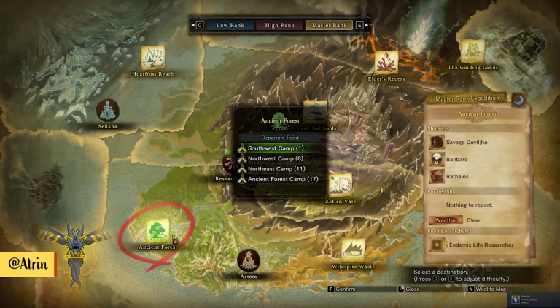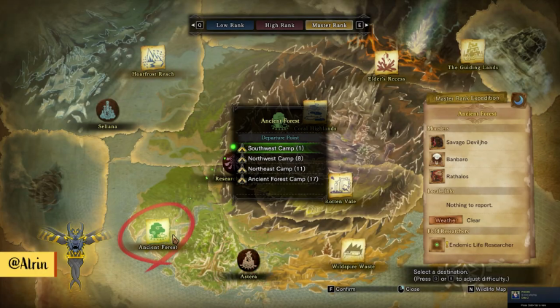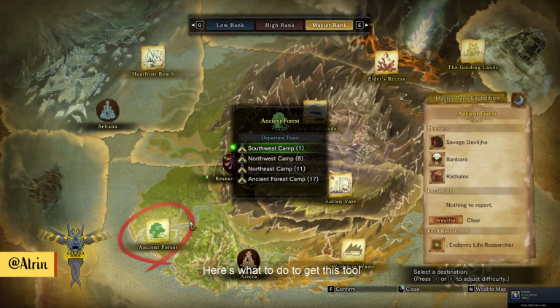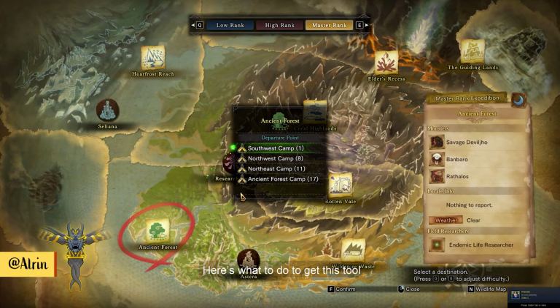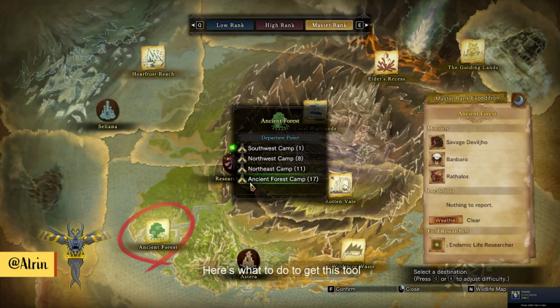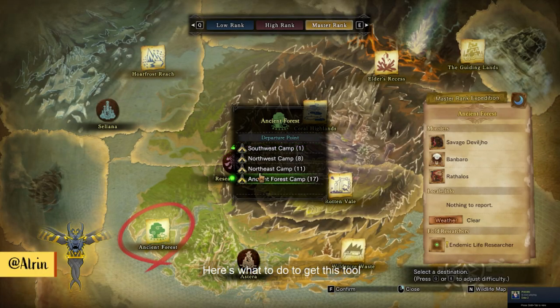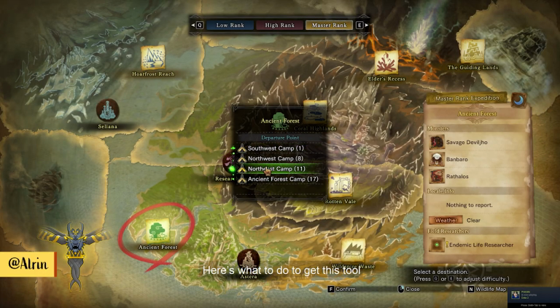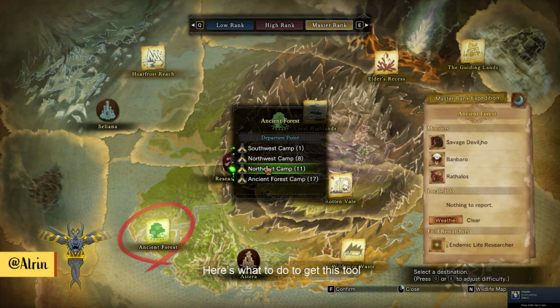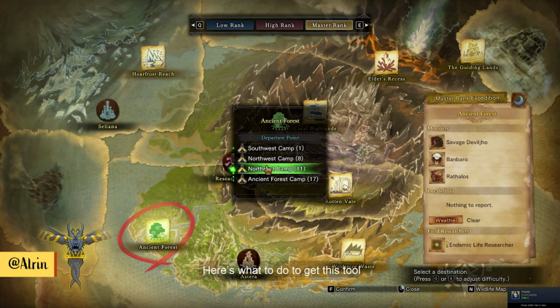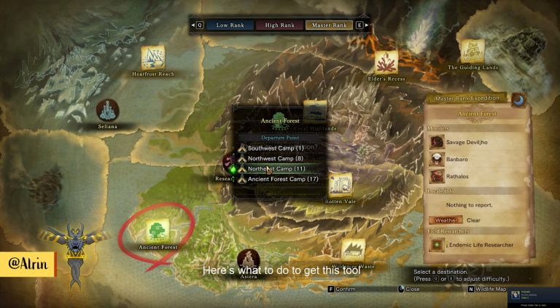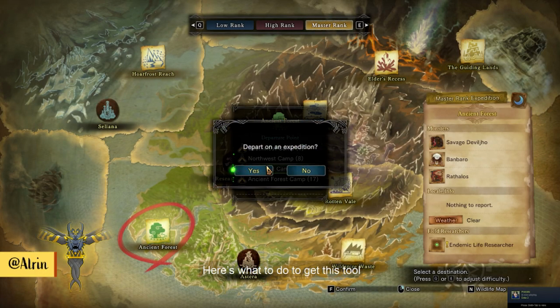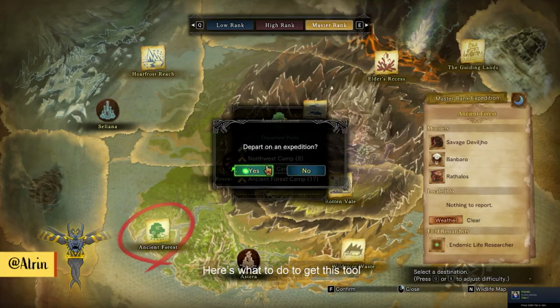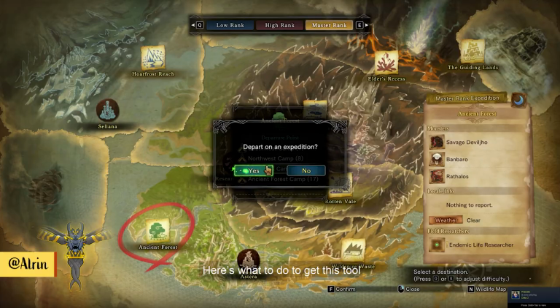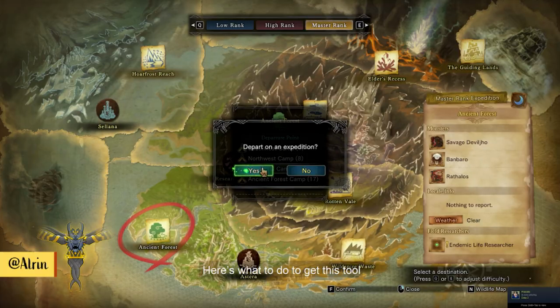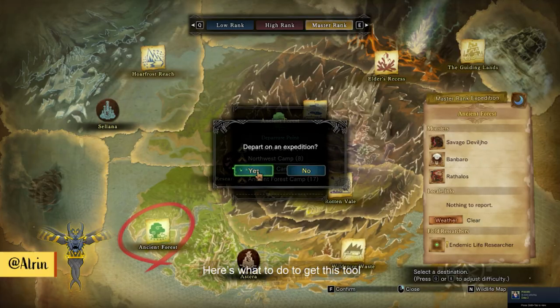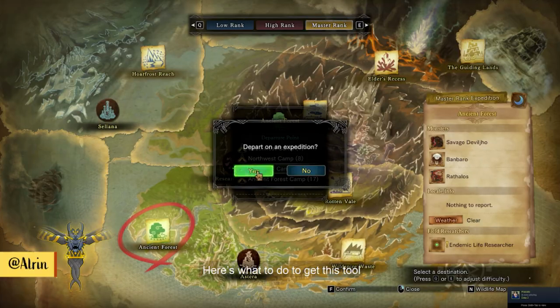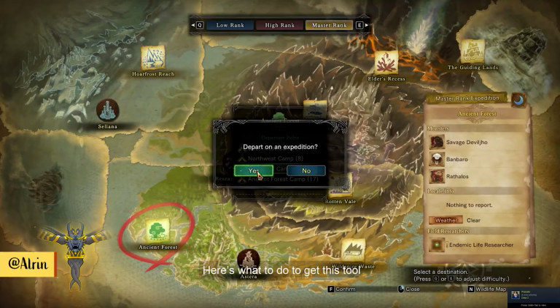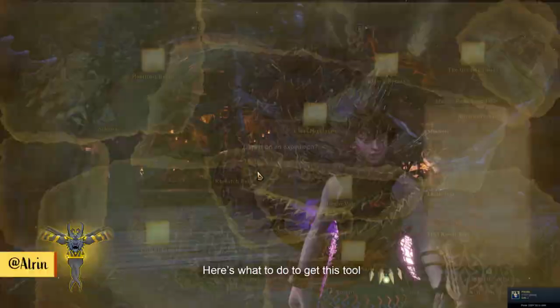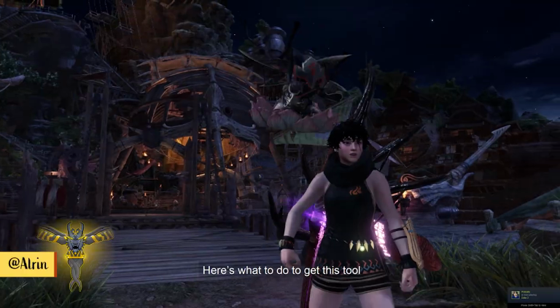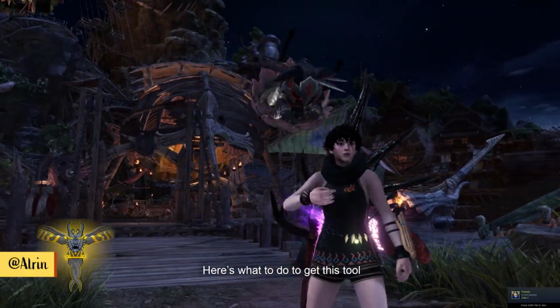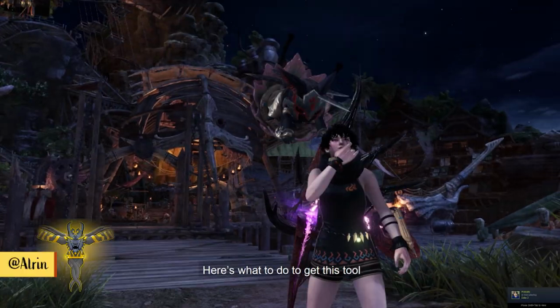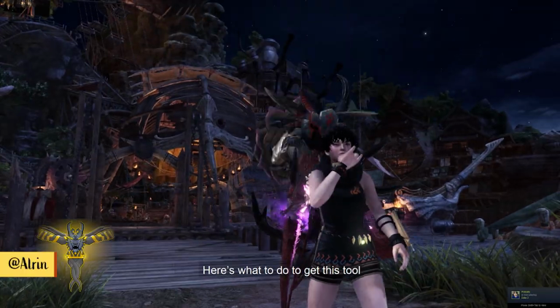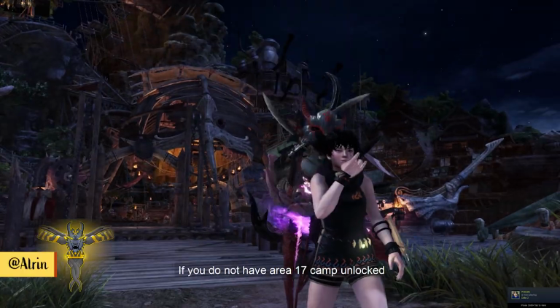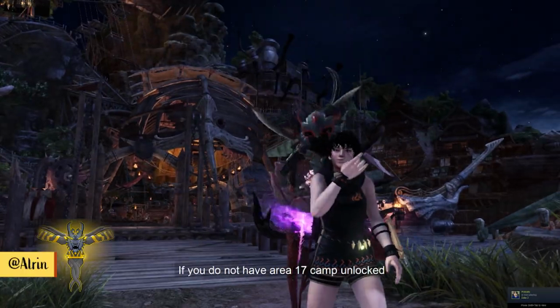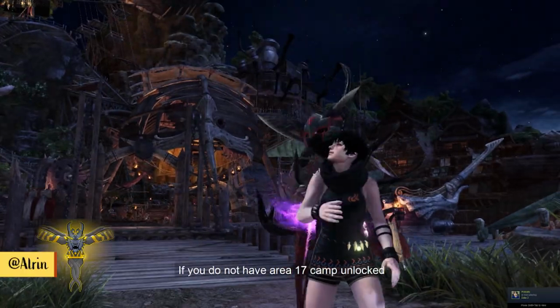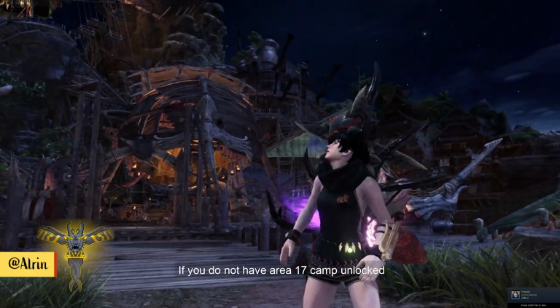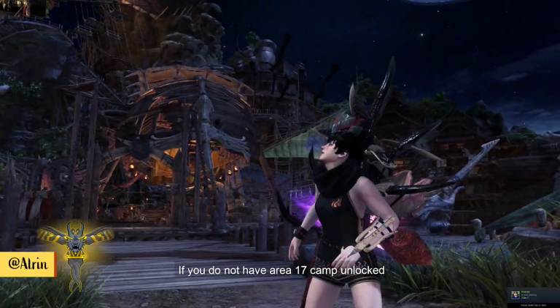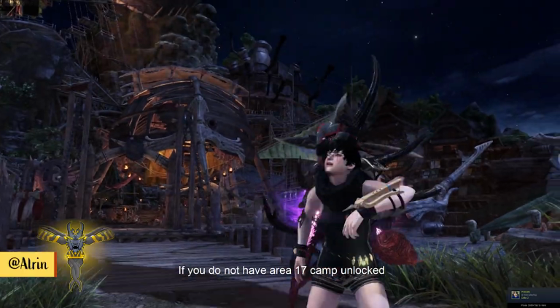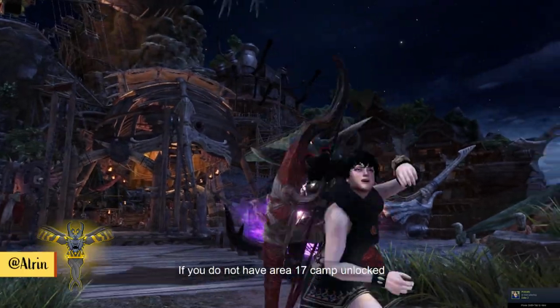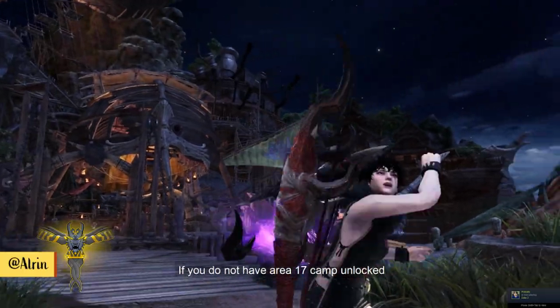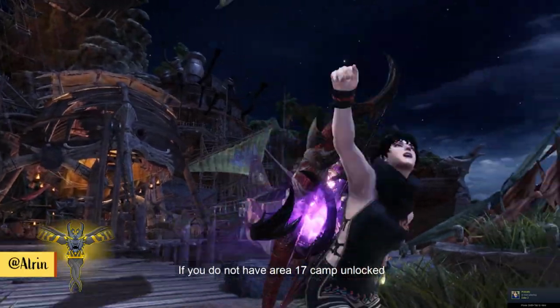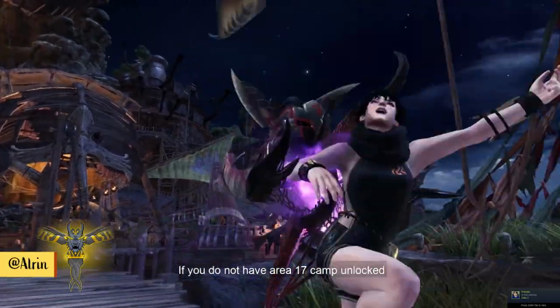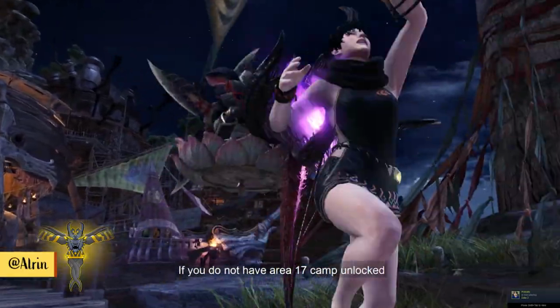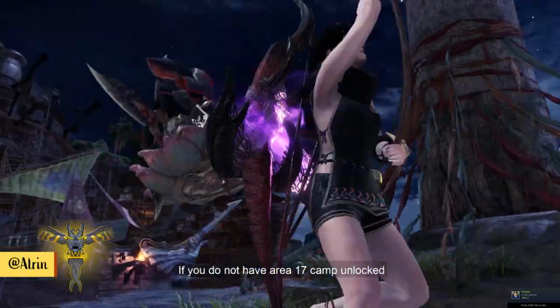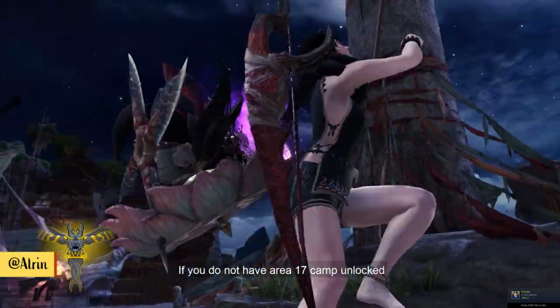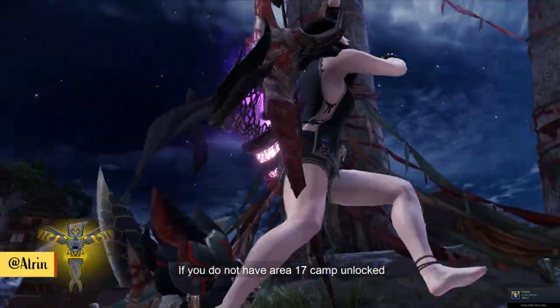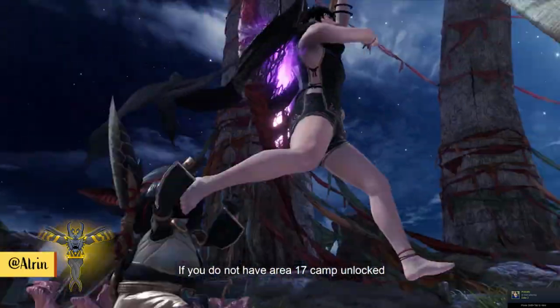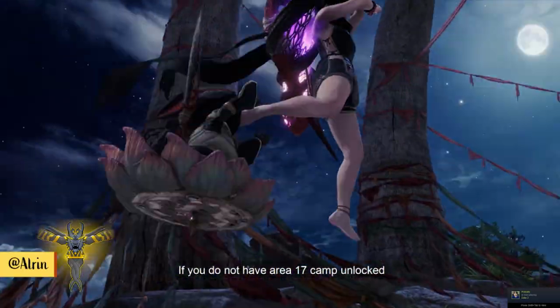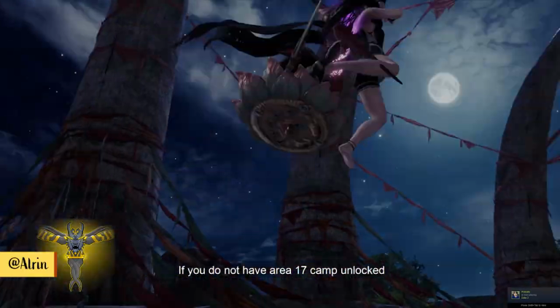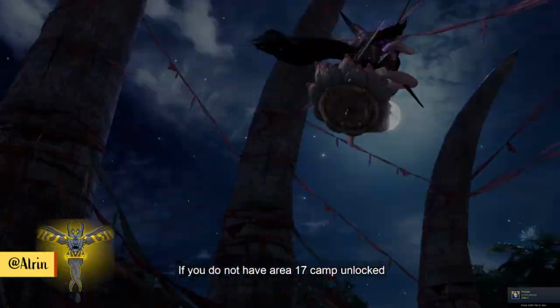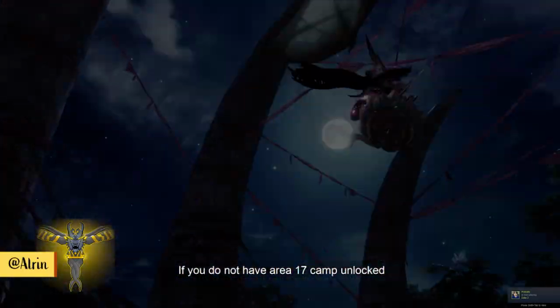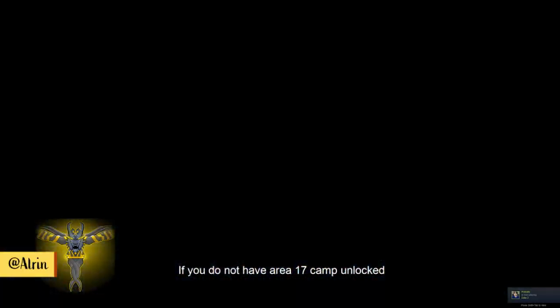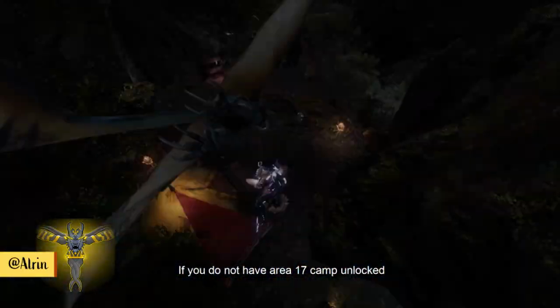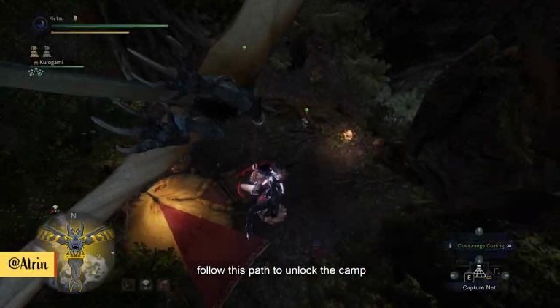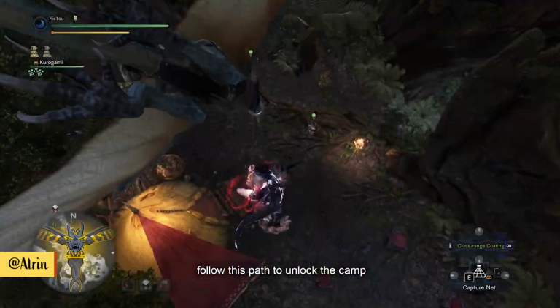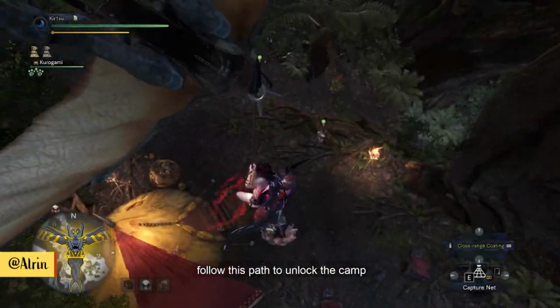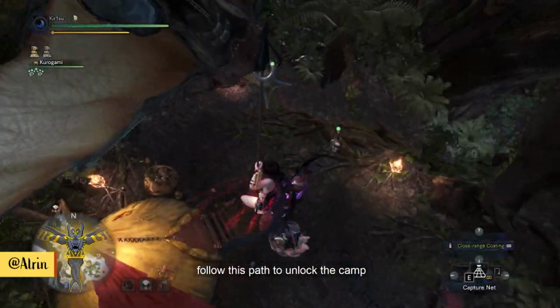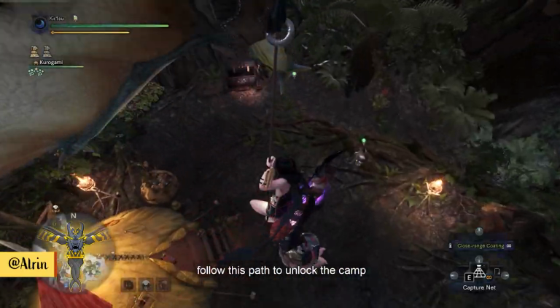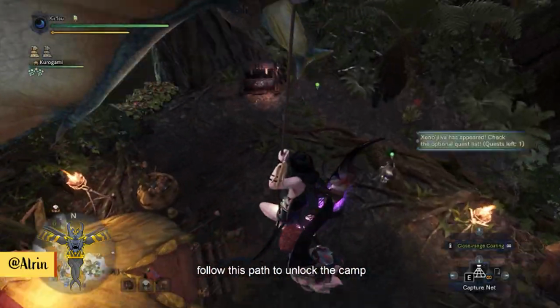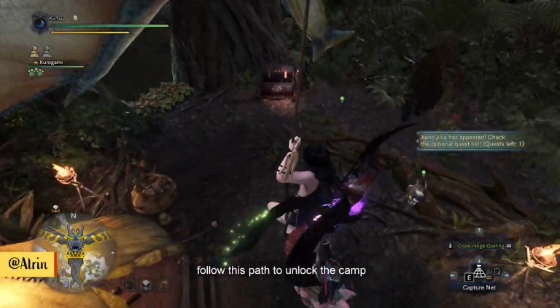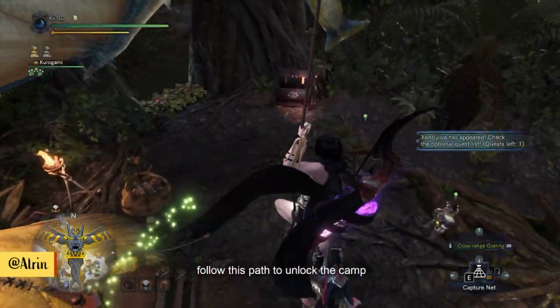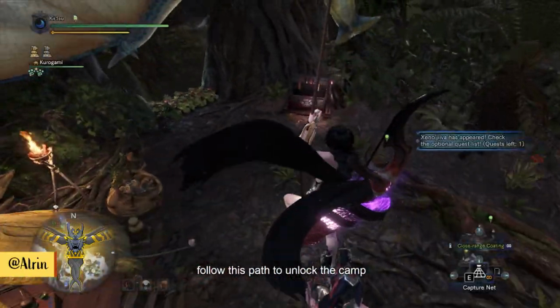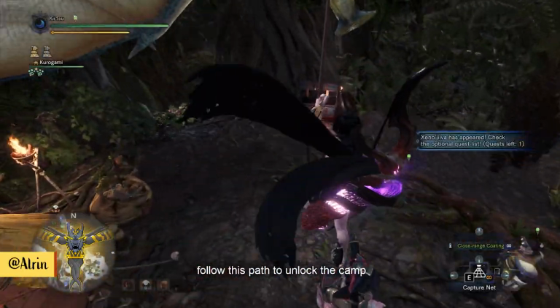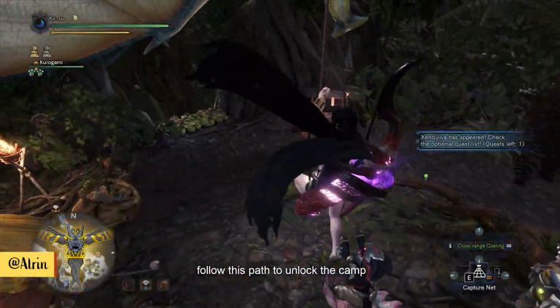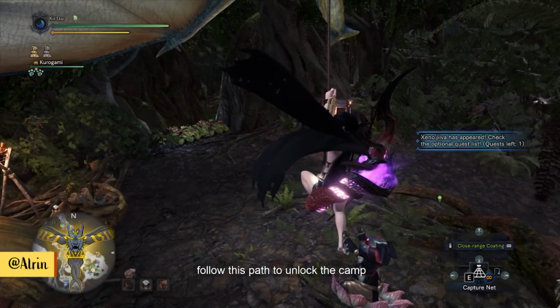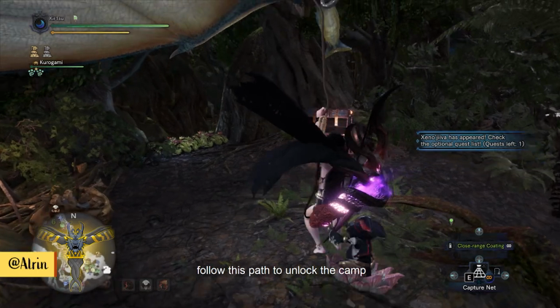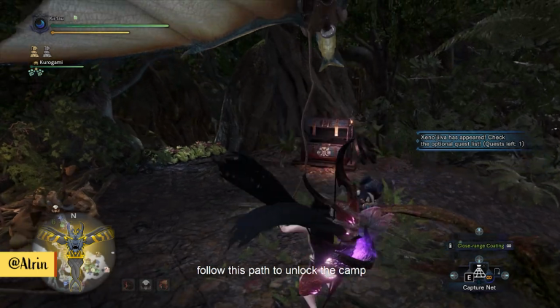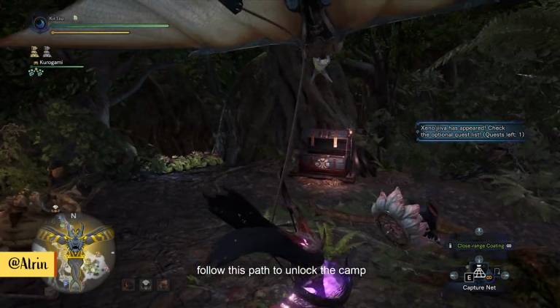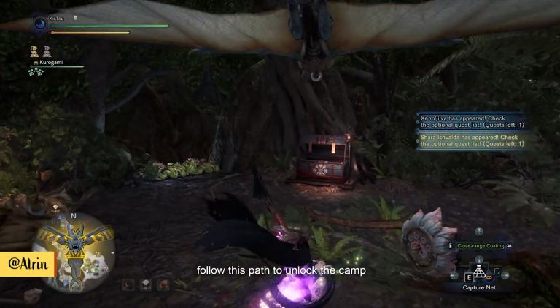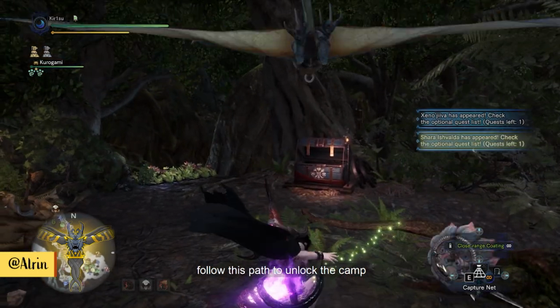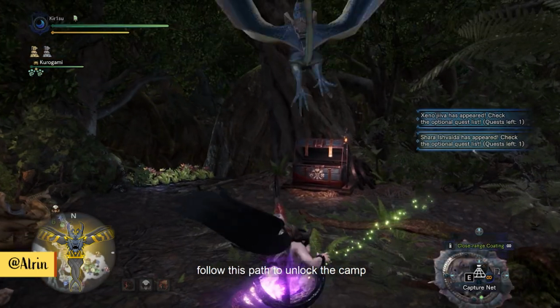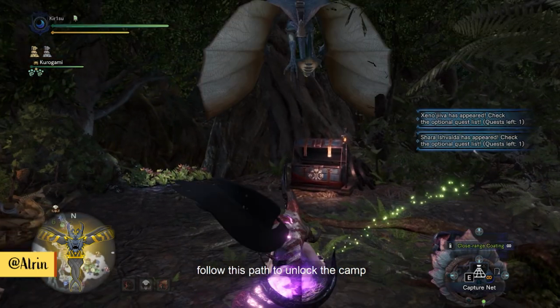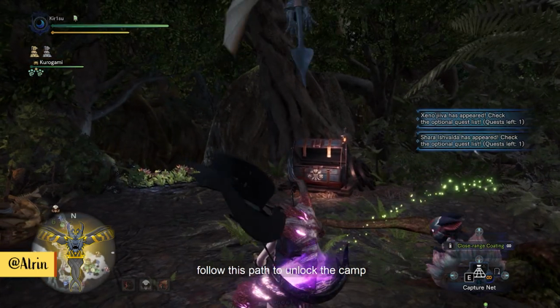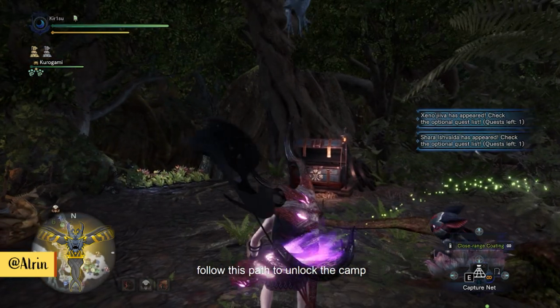Here's what to do to get this tool. If you do not have the area 17 camp unlocked, follow this path to unlock the camp.